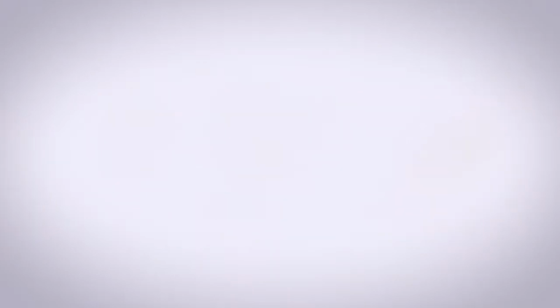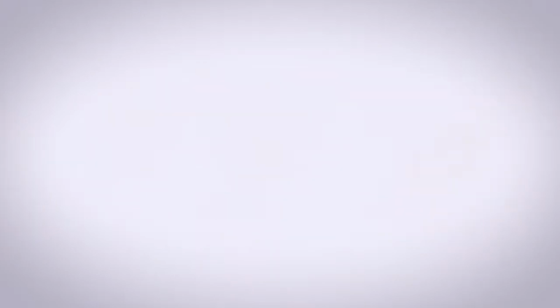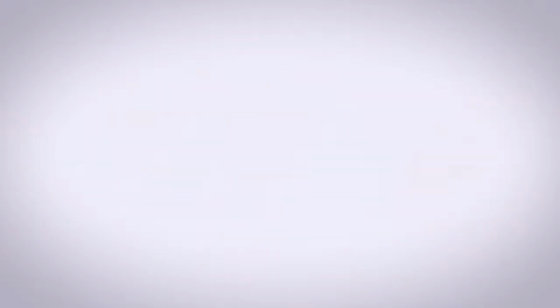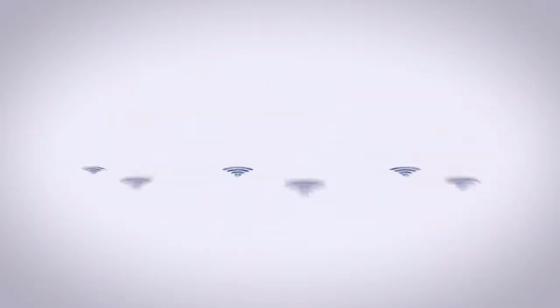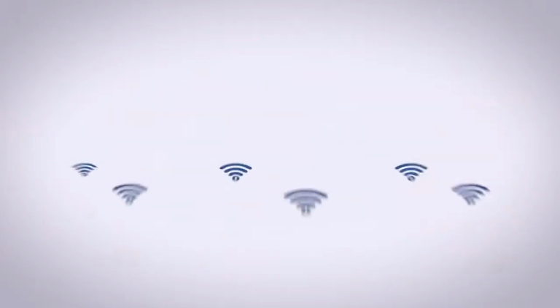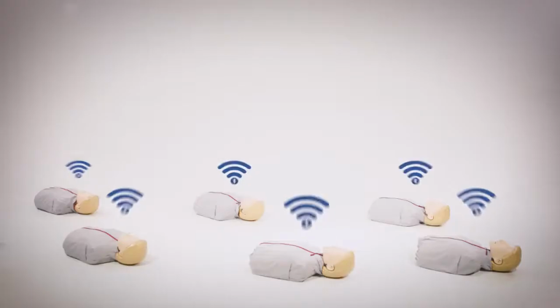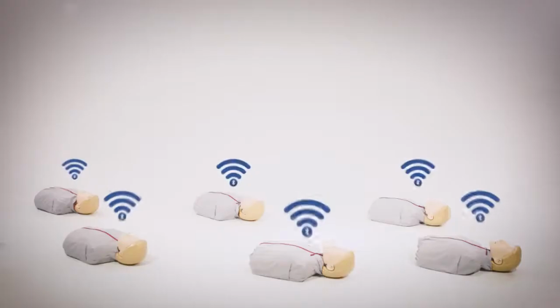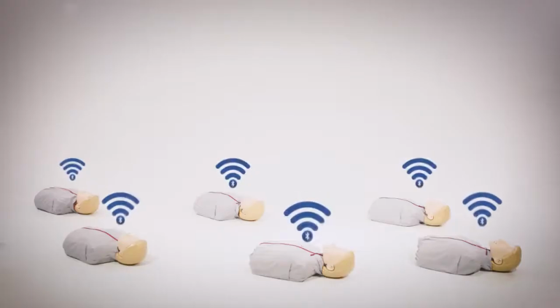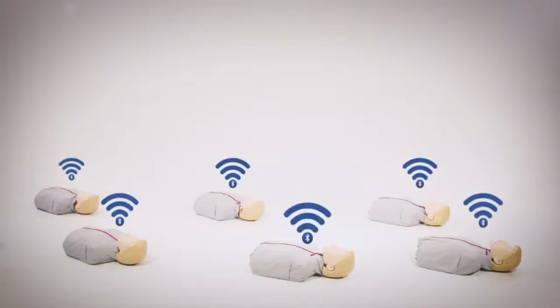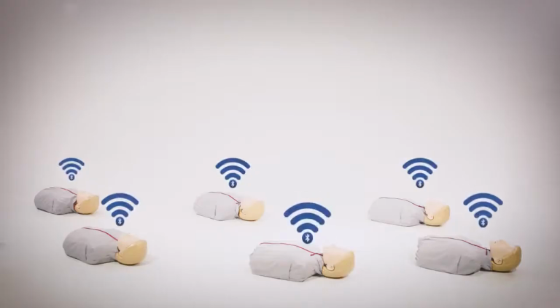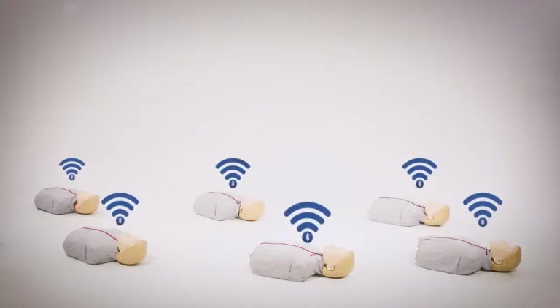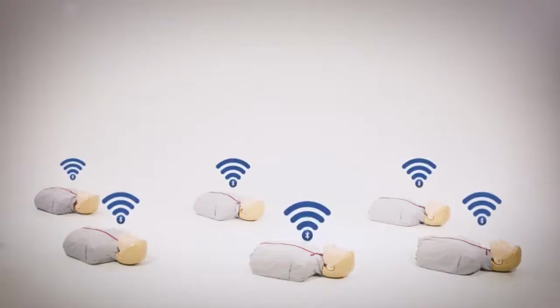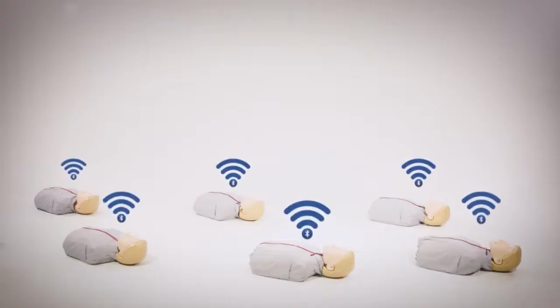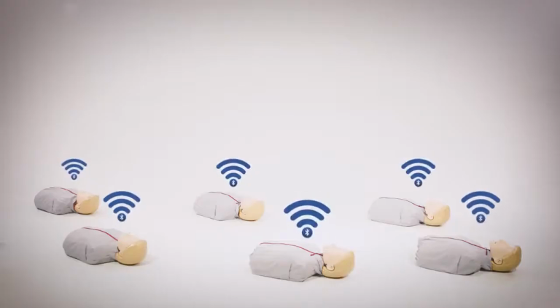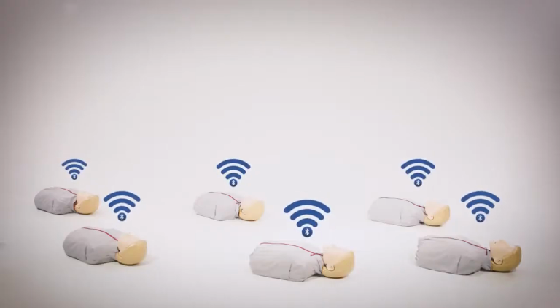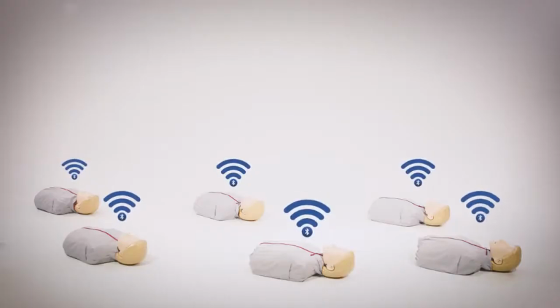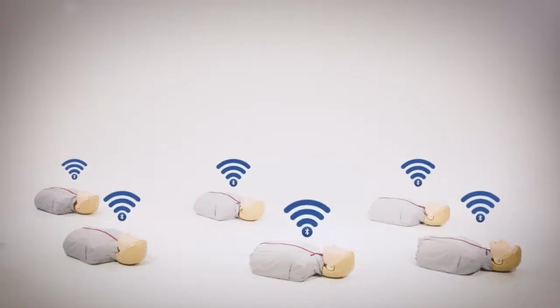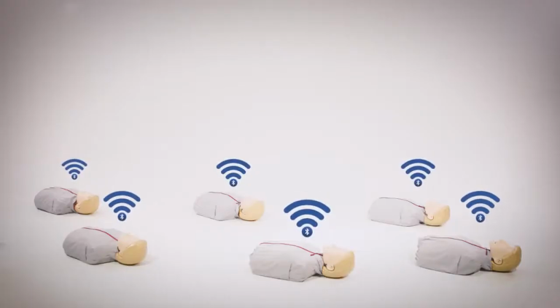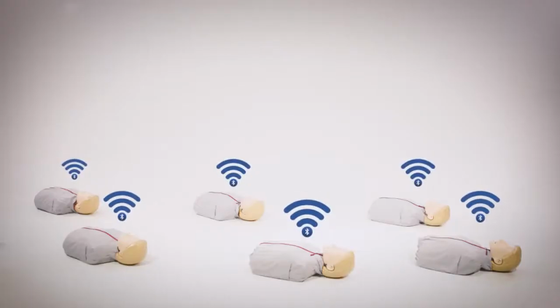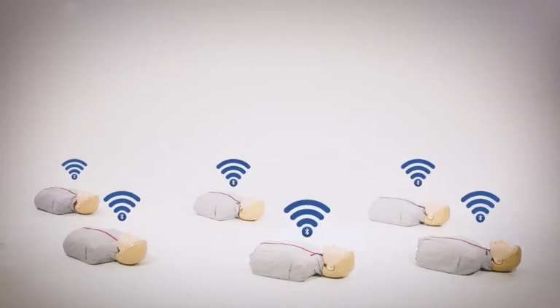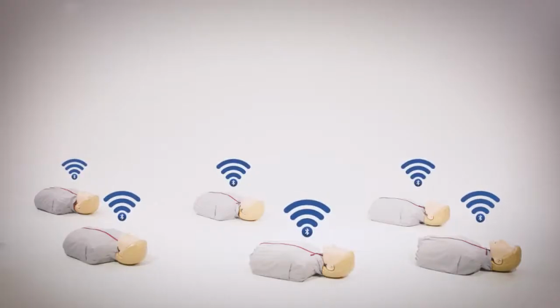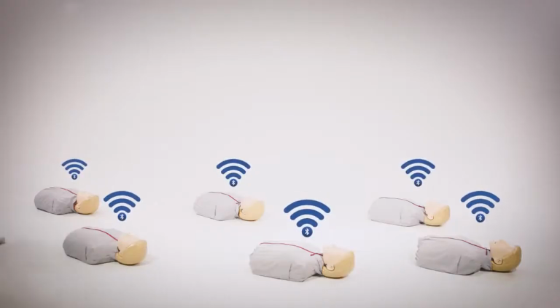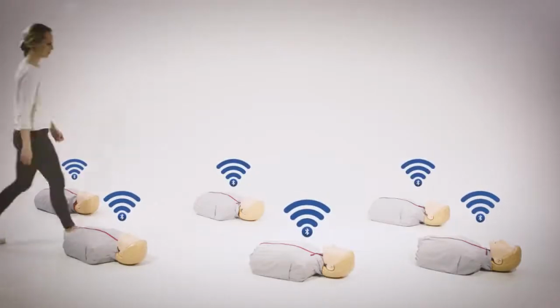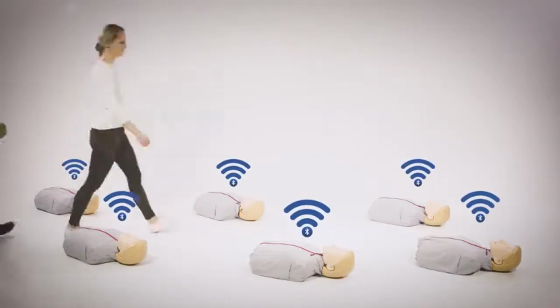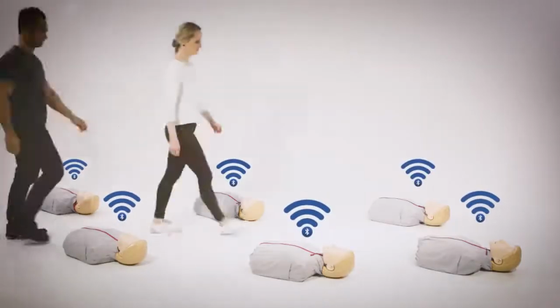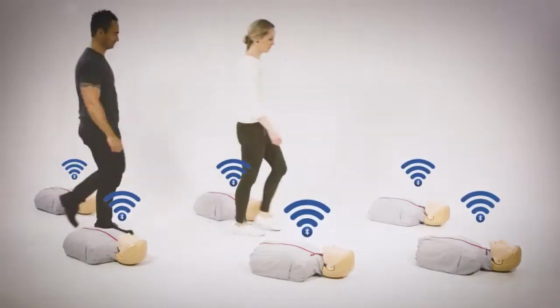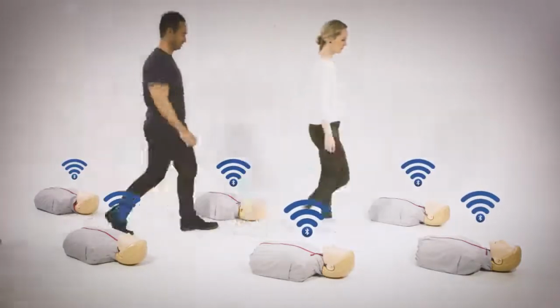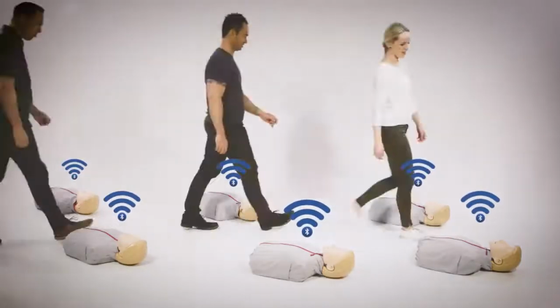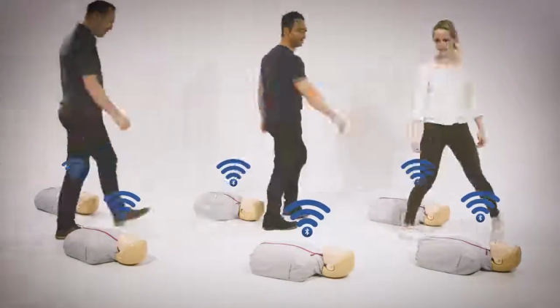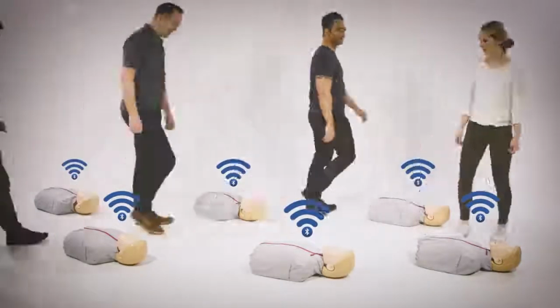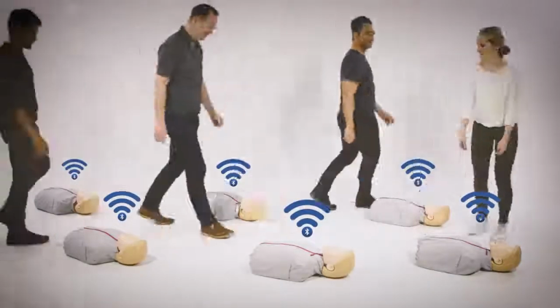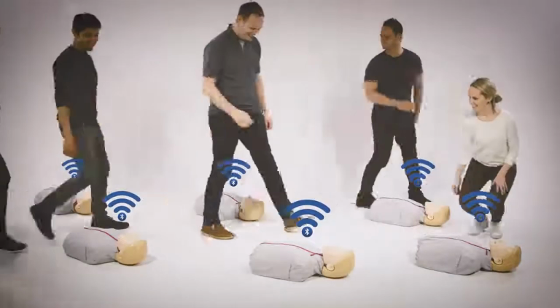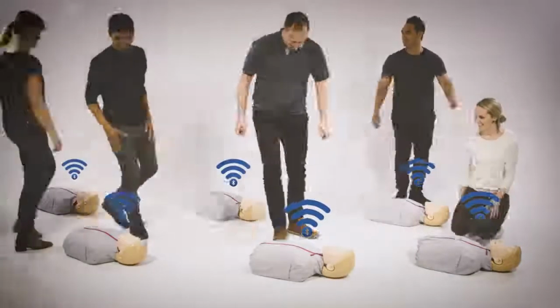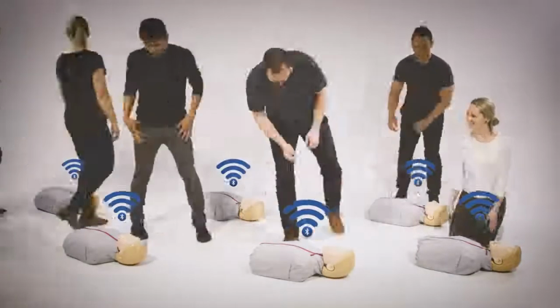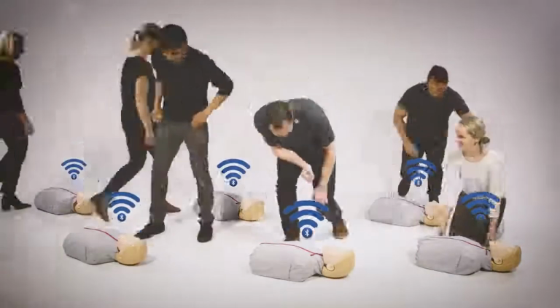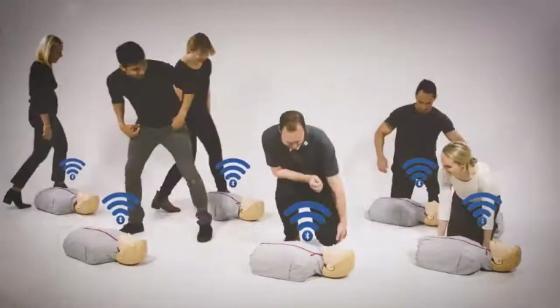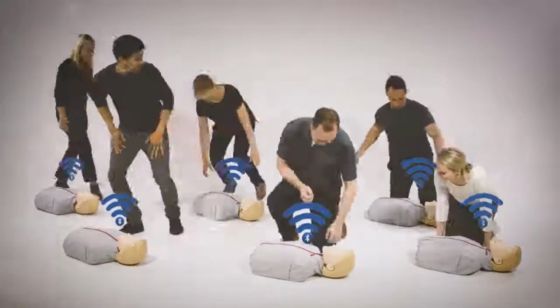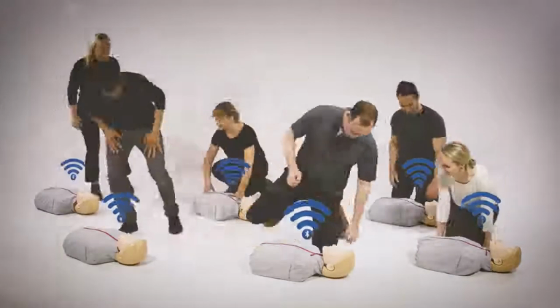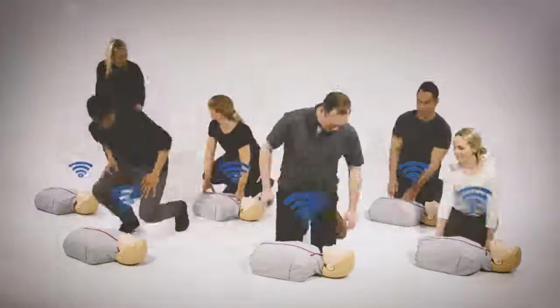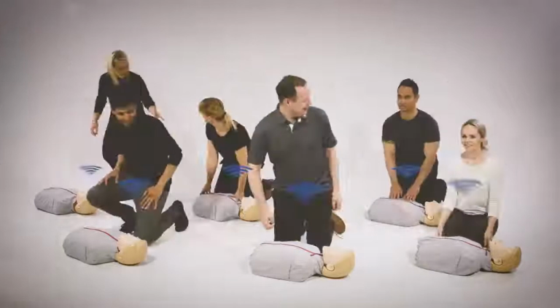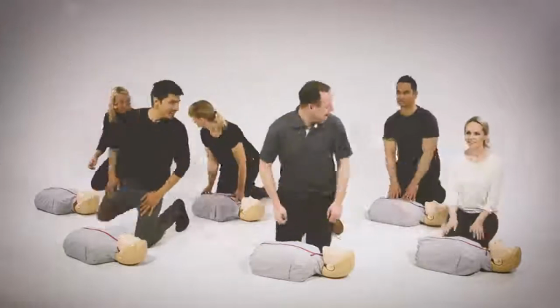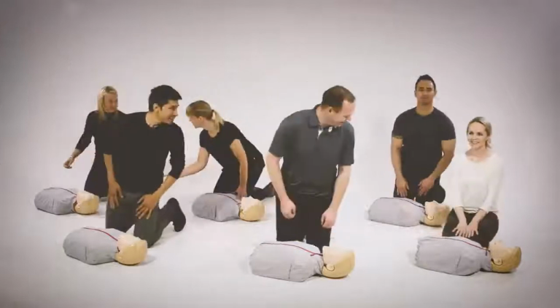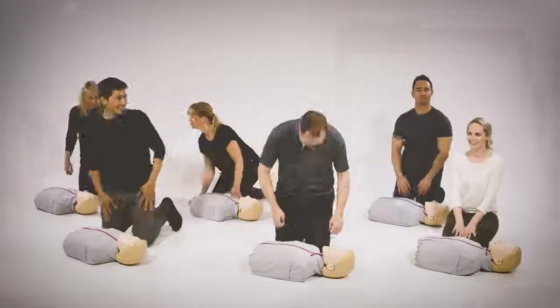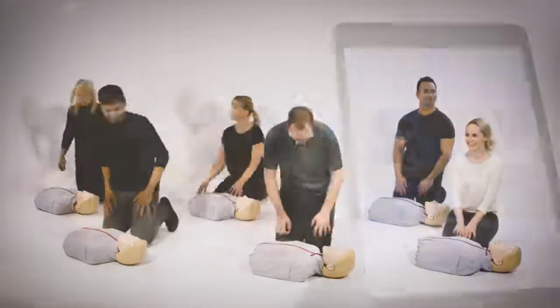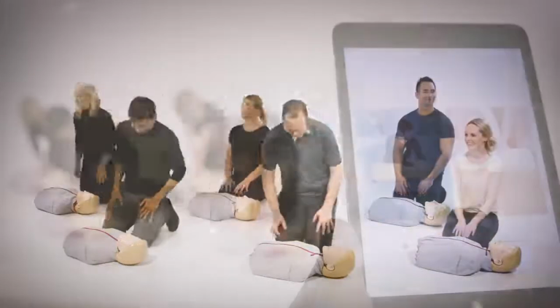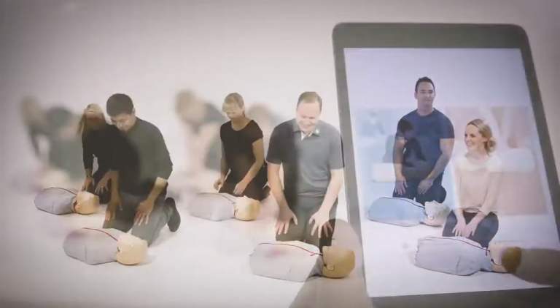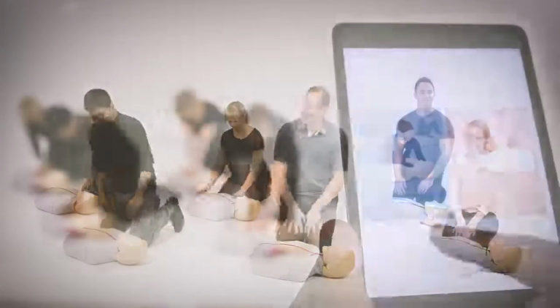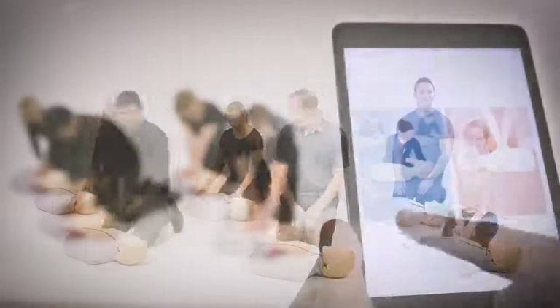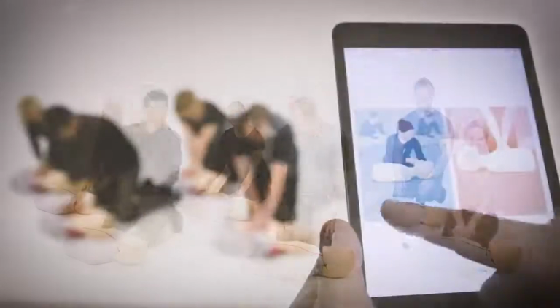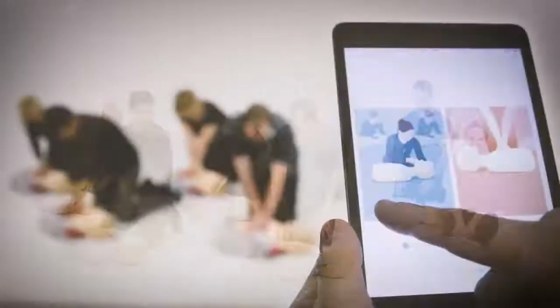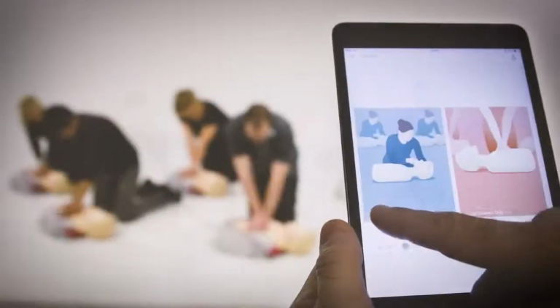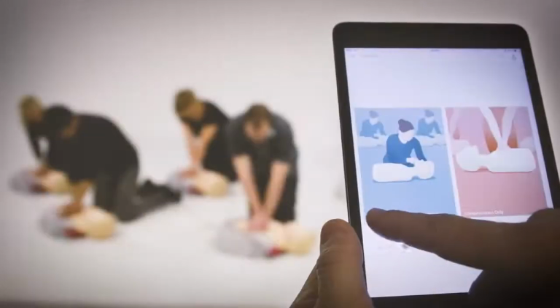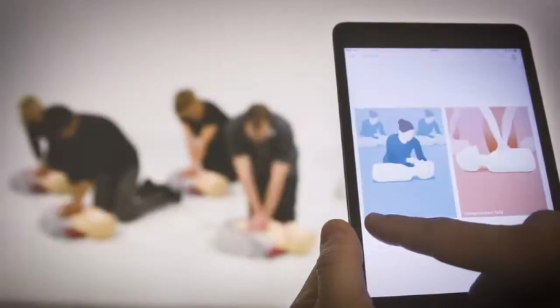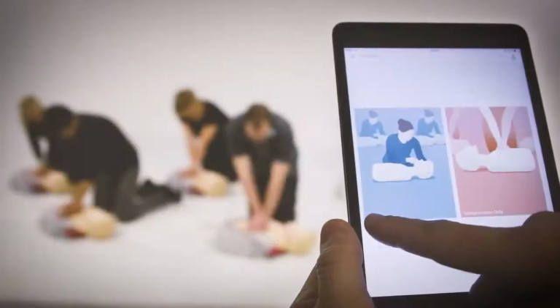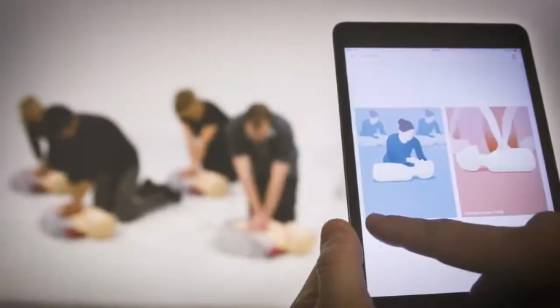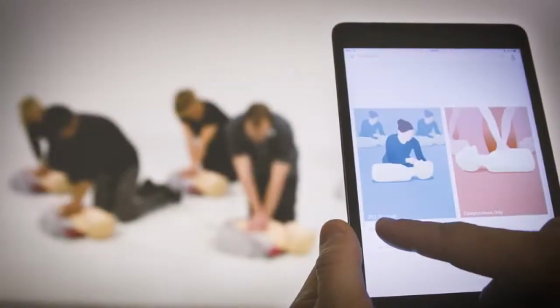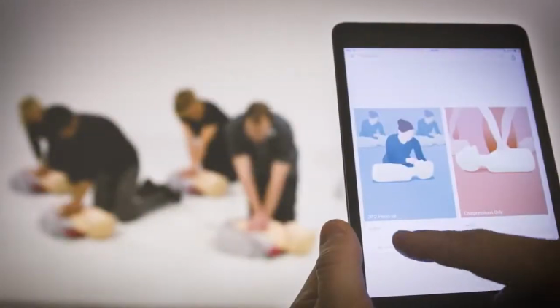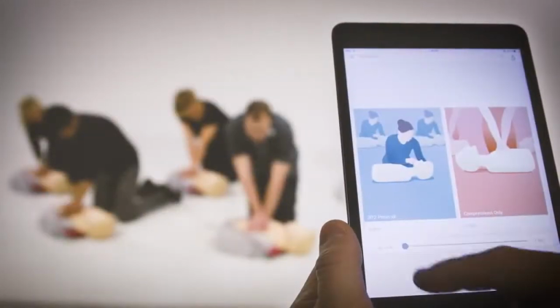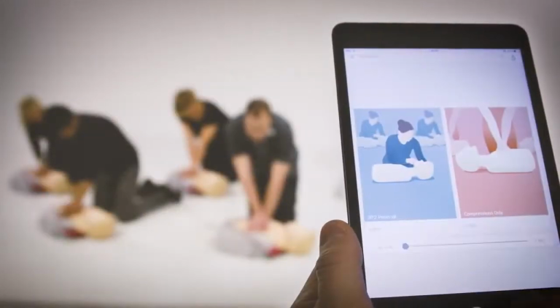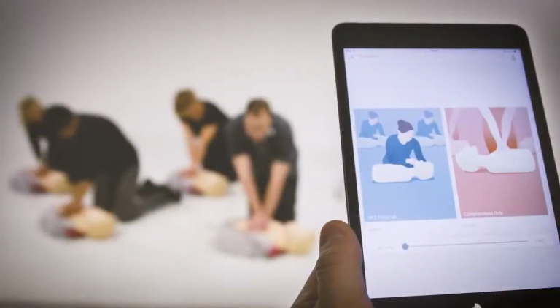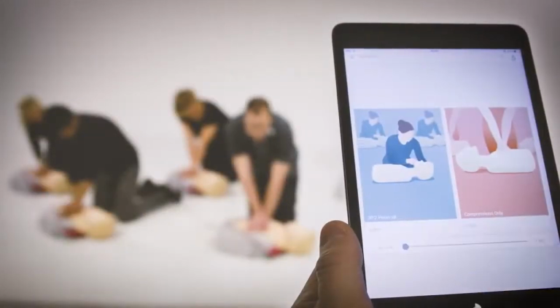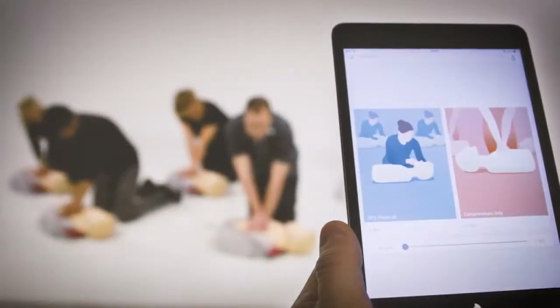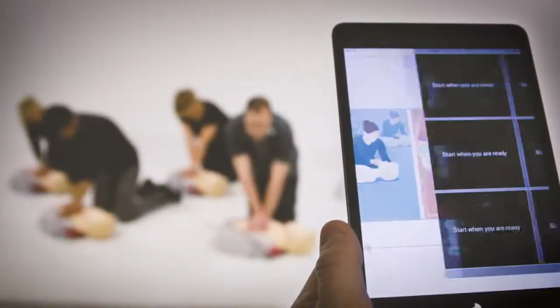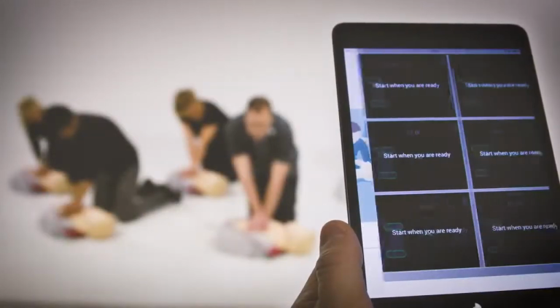Using a Bluetooth connection, it's quick and easy to set up. Then begin your course.